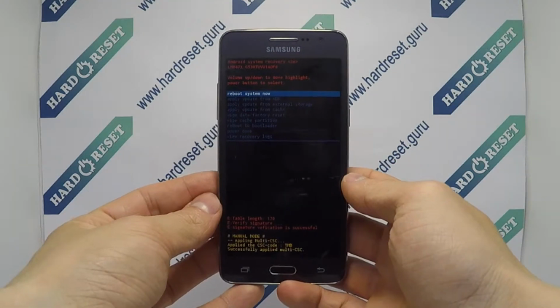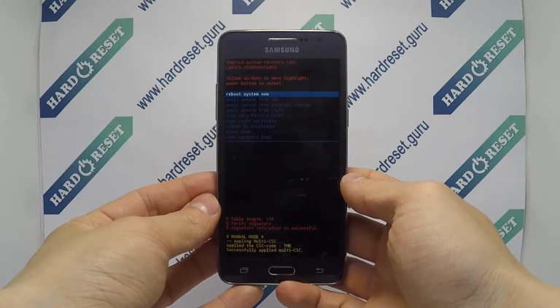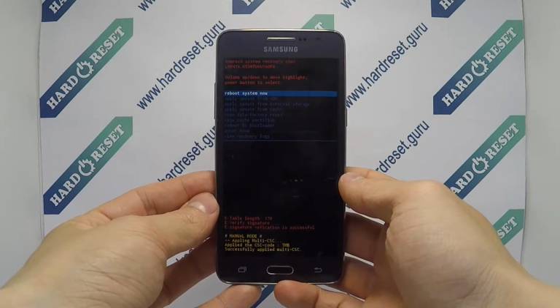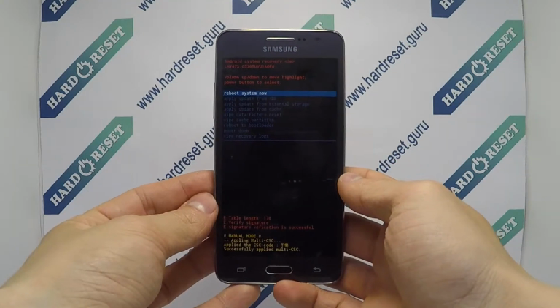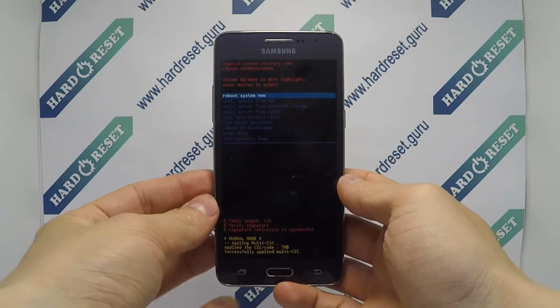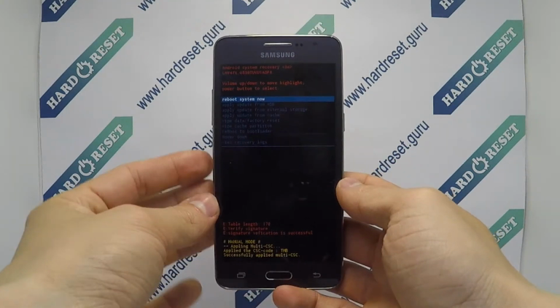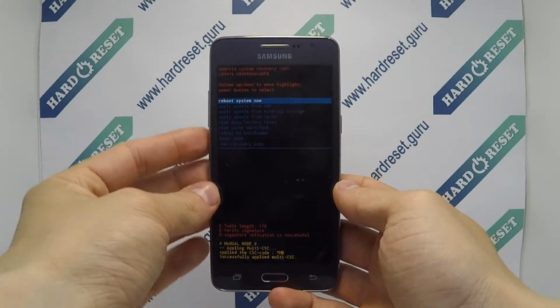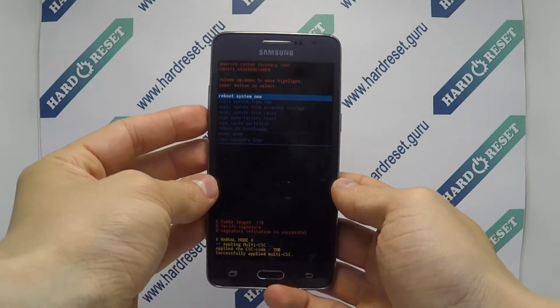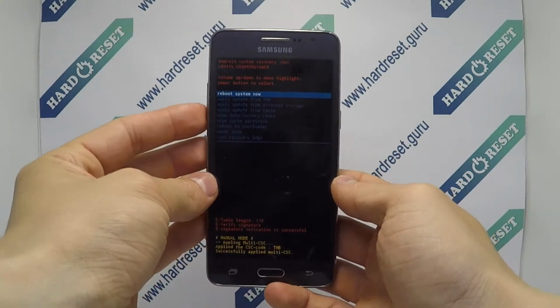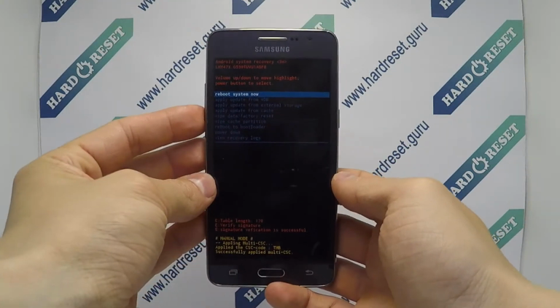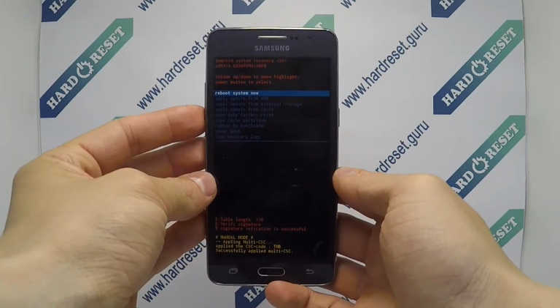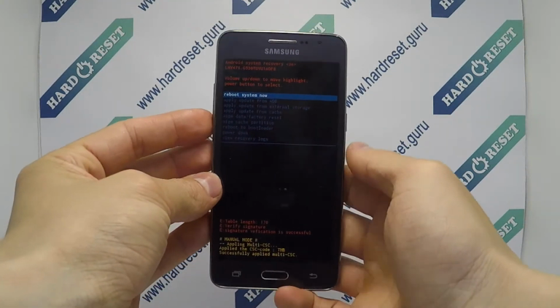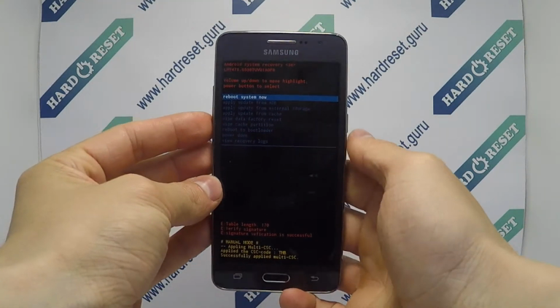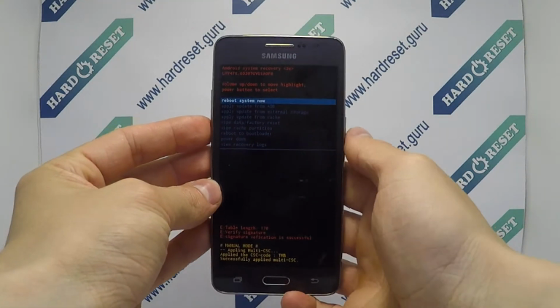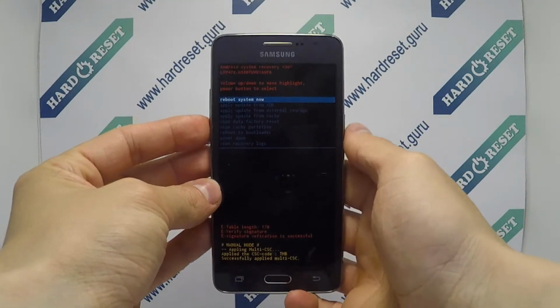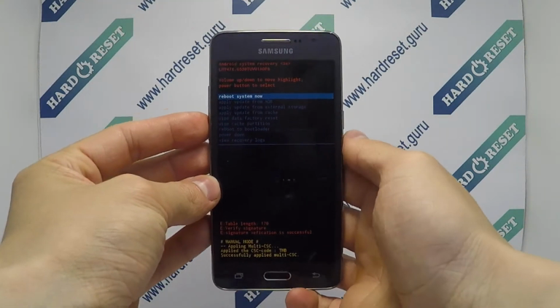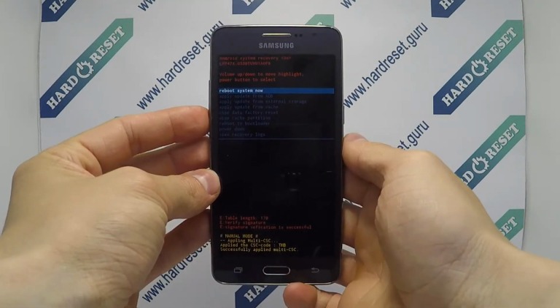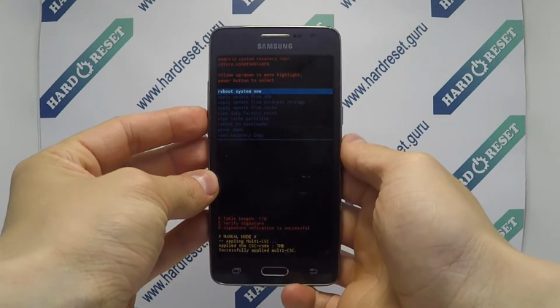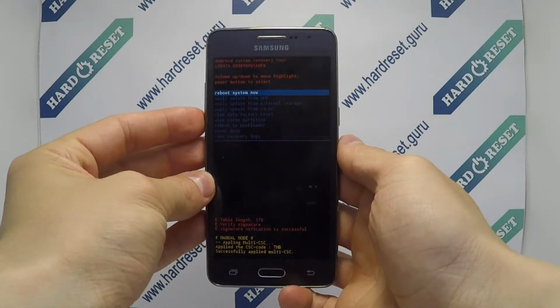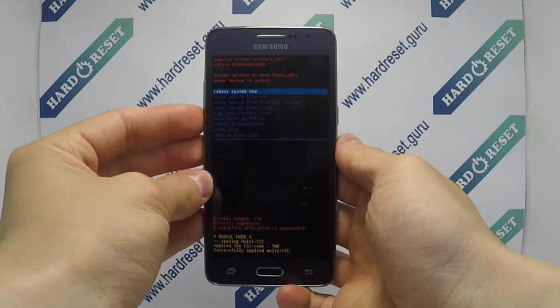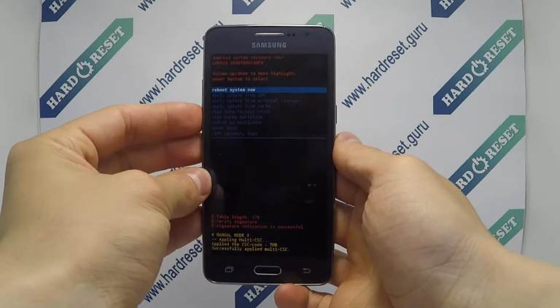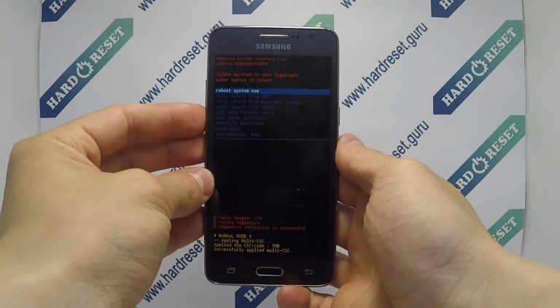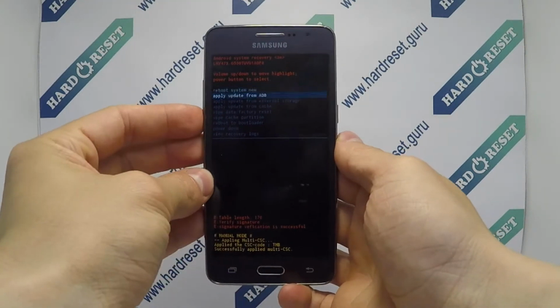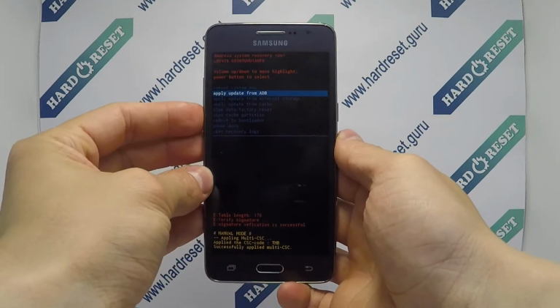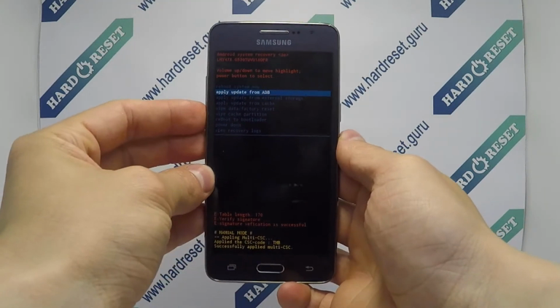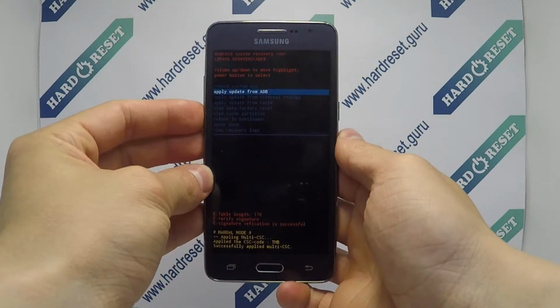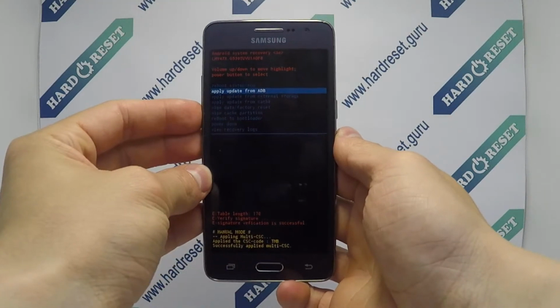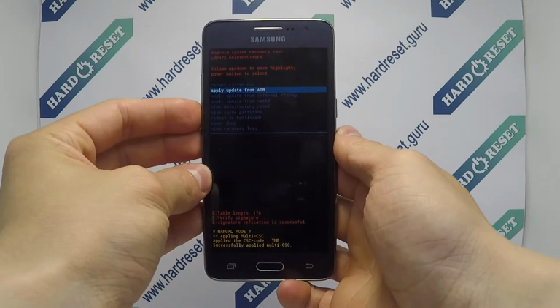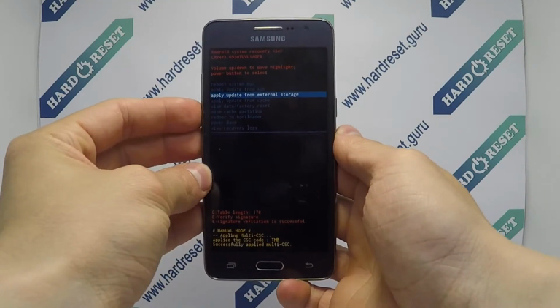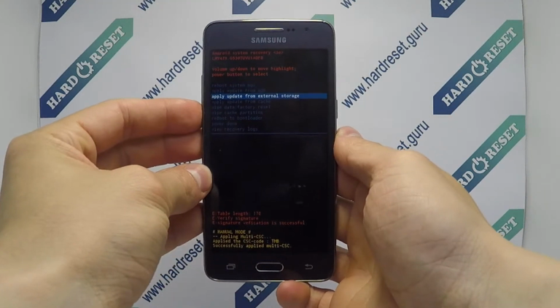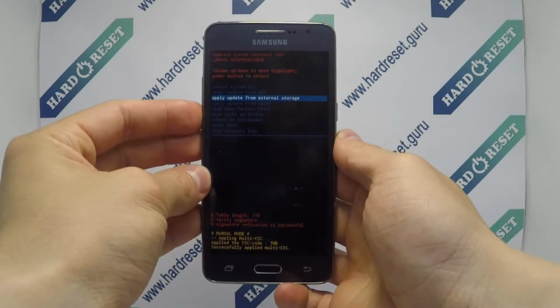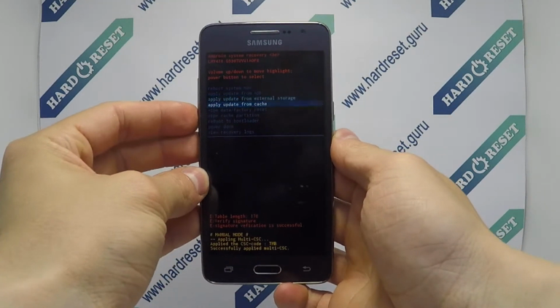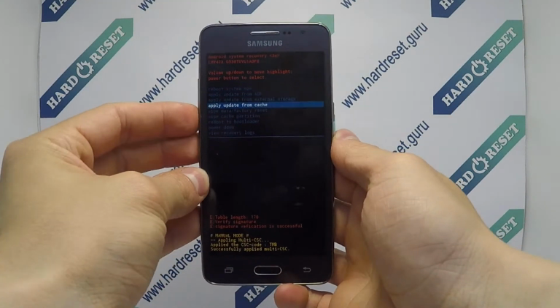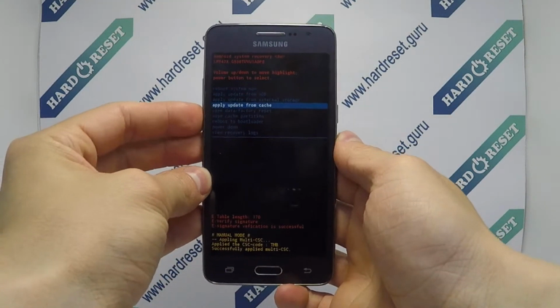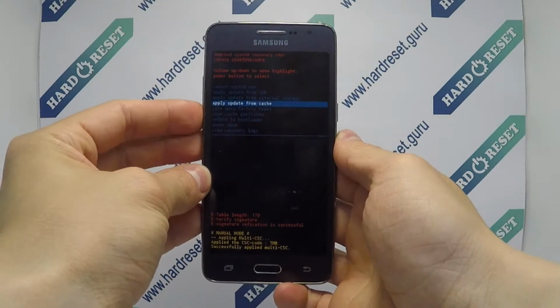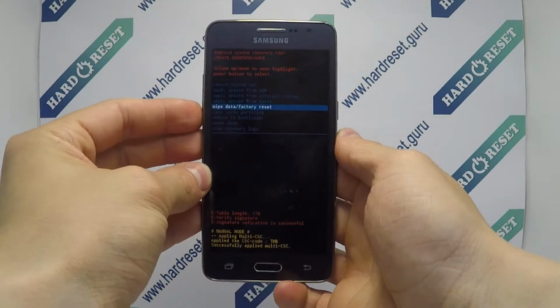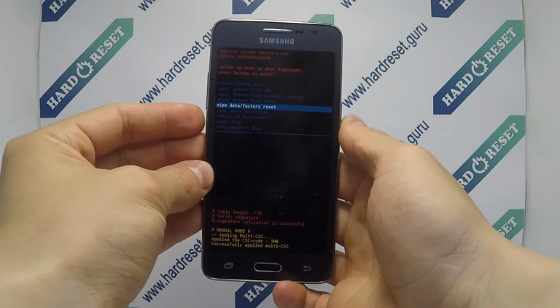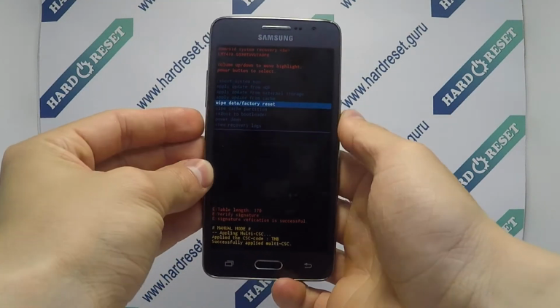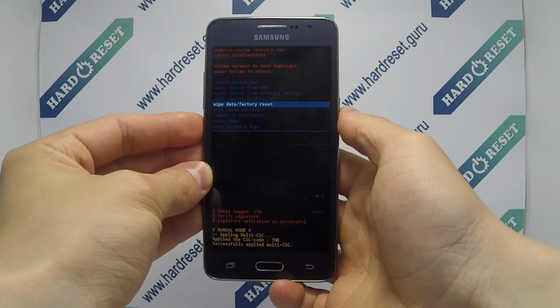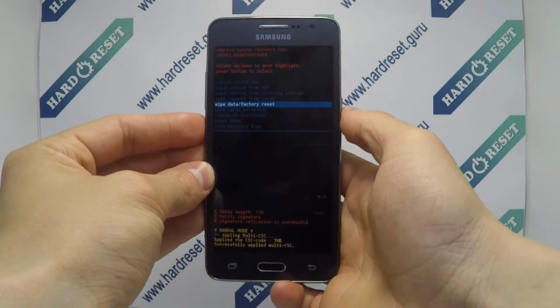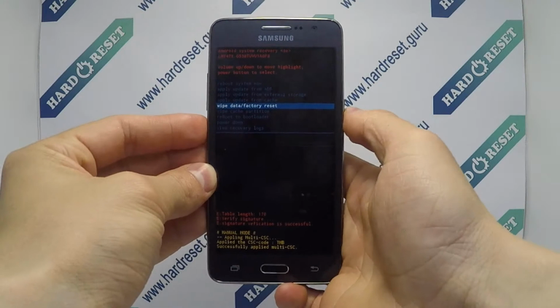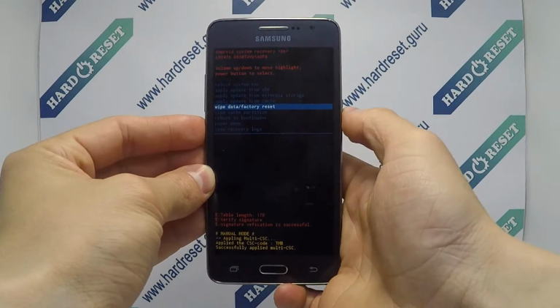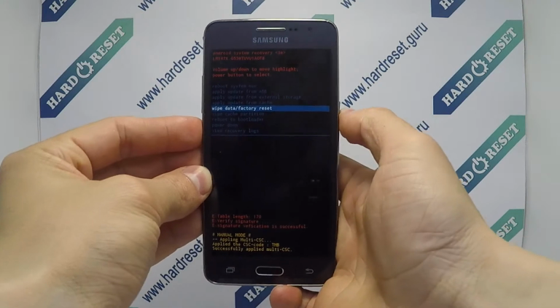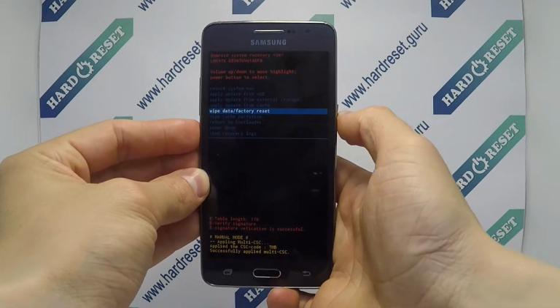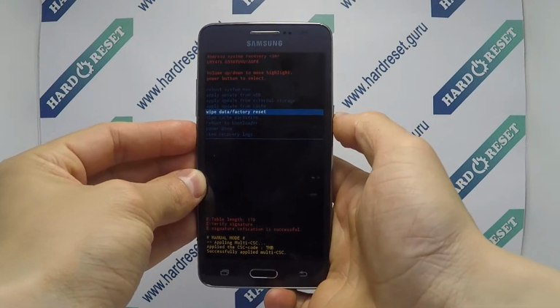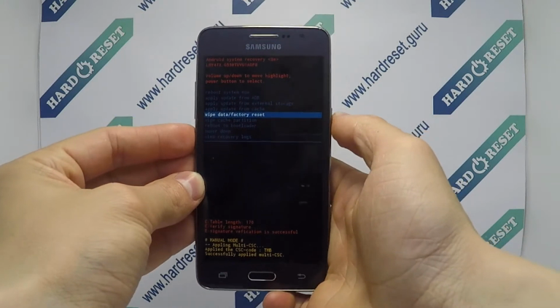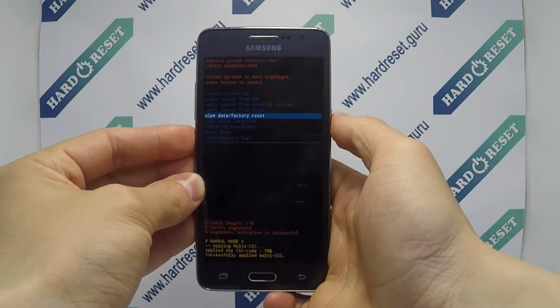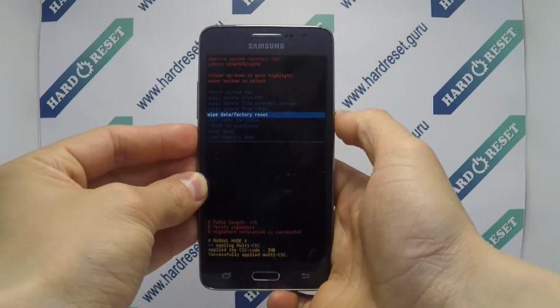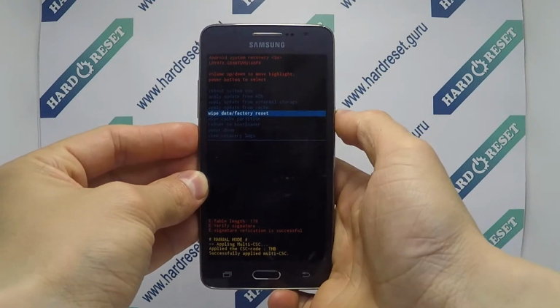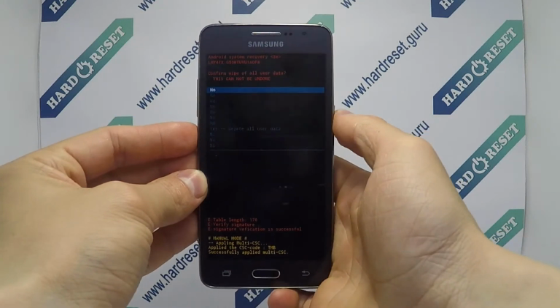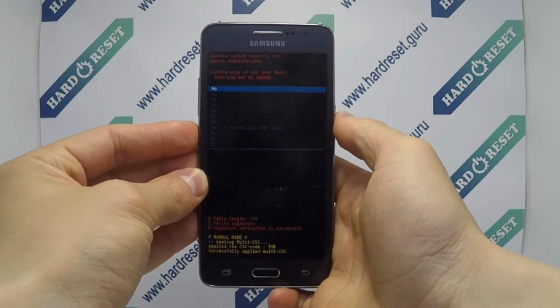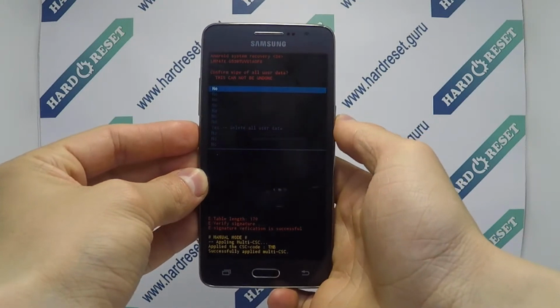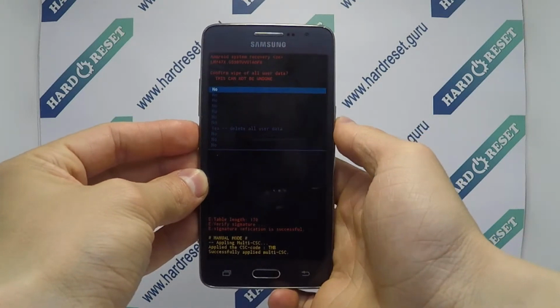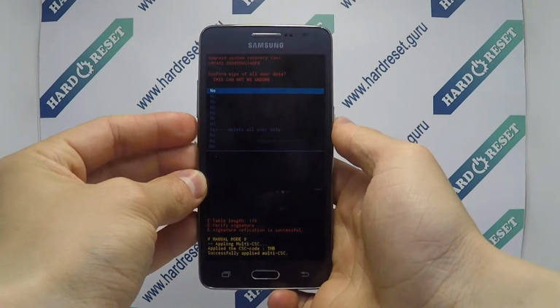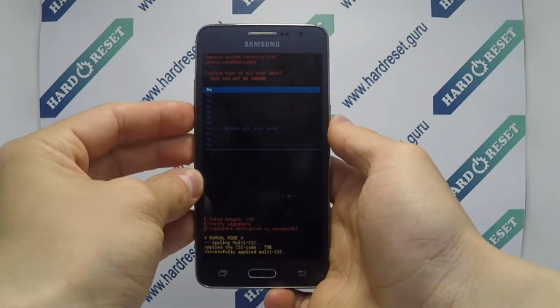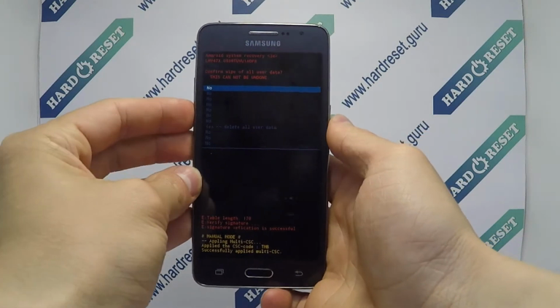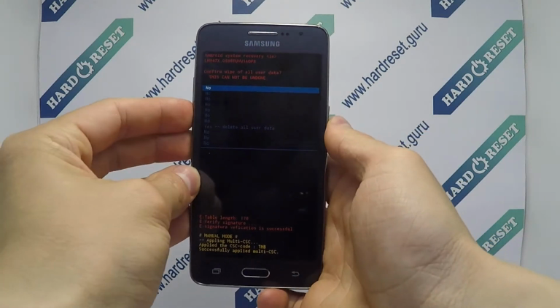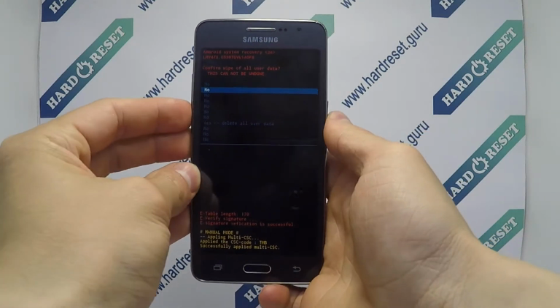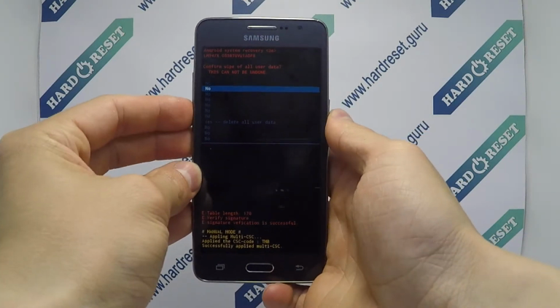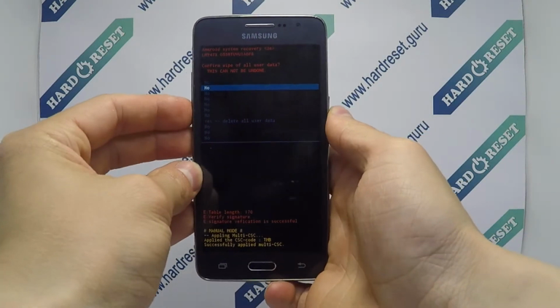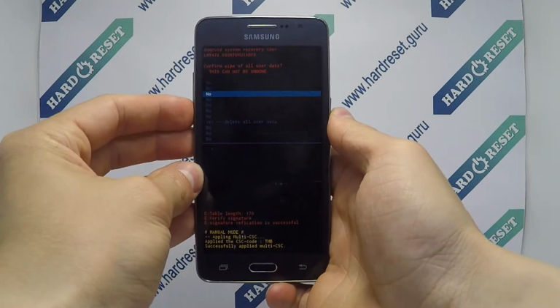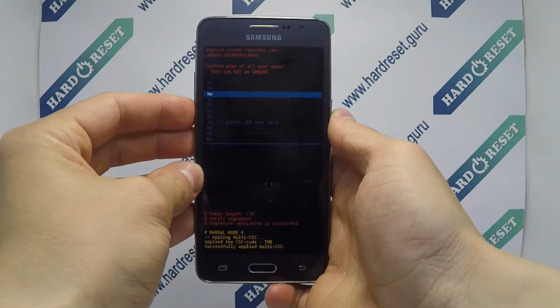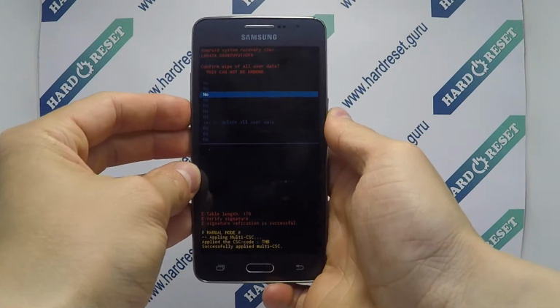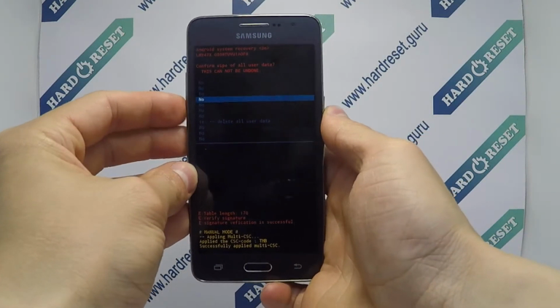Use the volume key and power button to select factory reset, then choose yes.